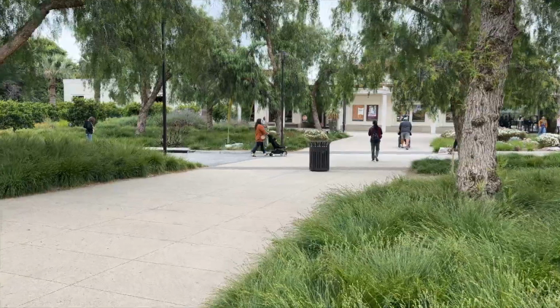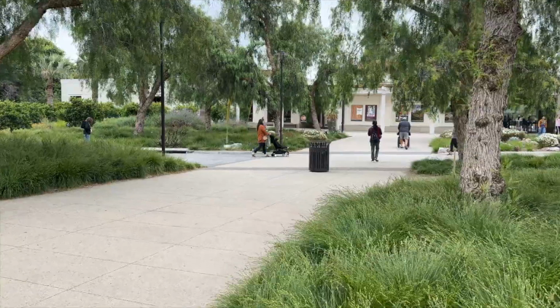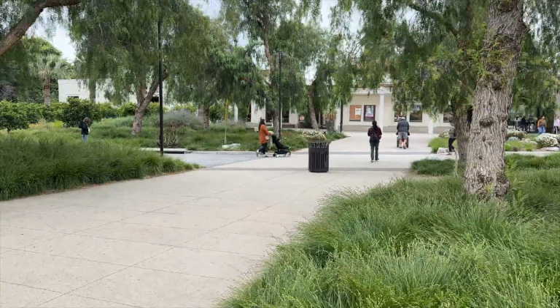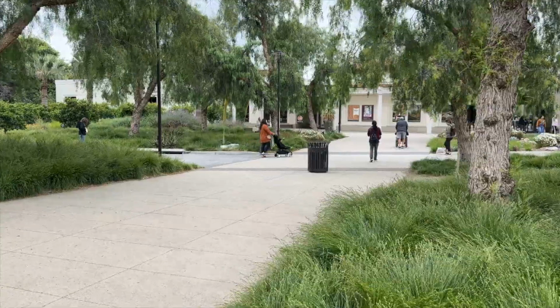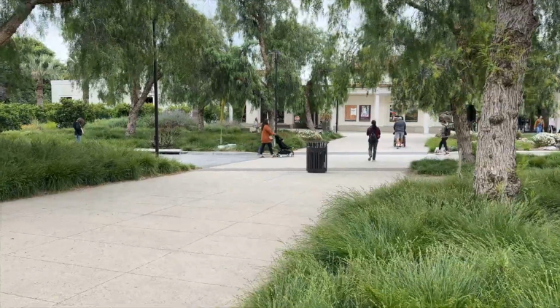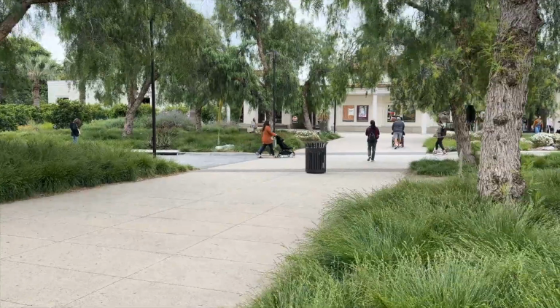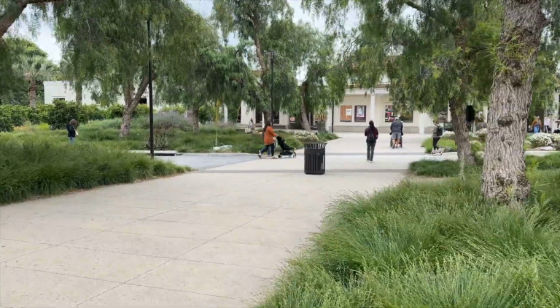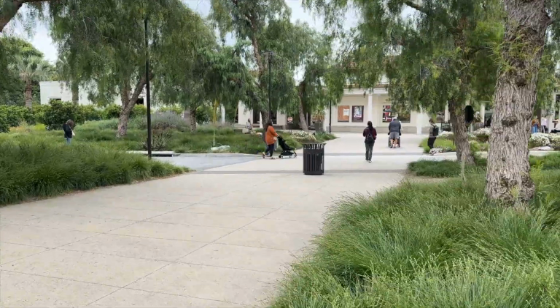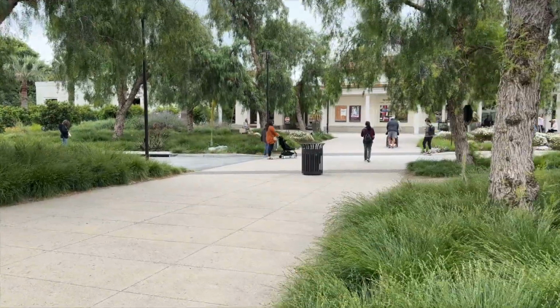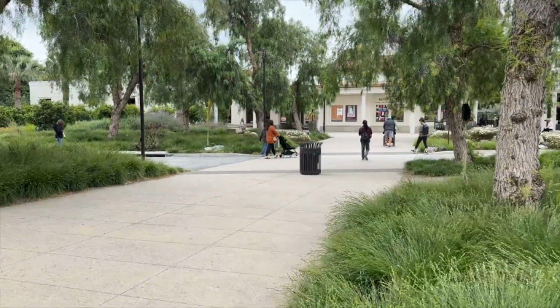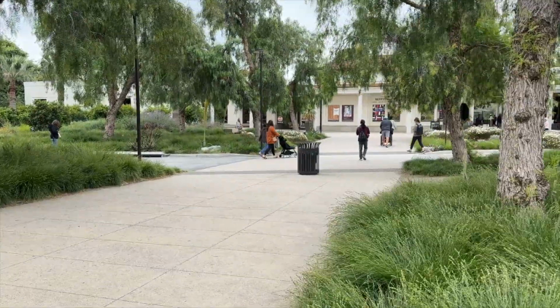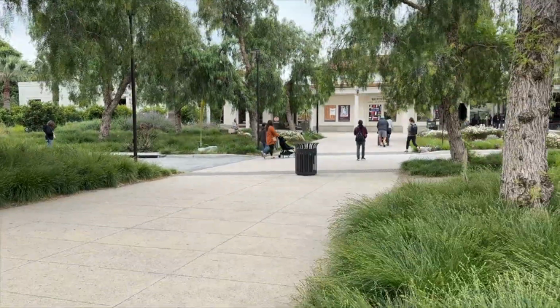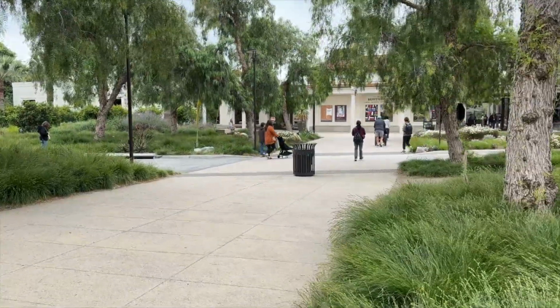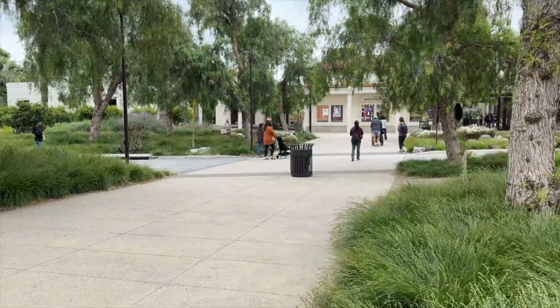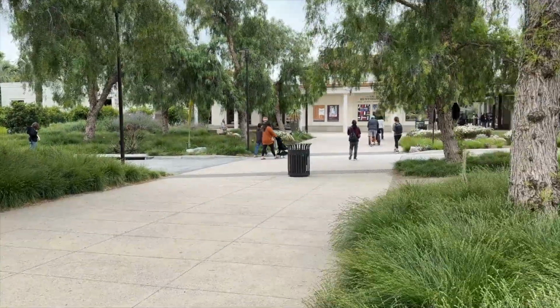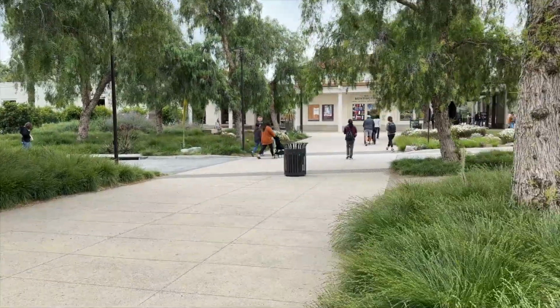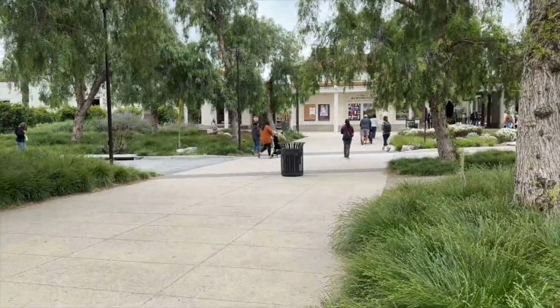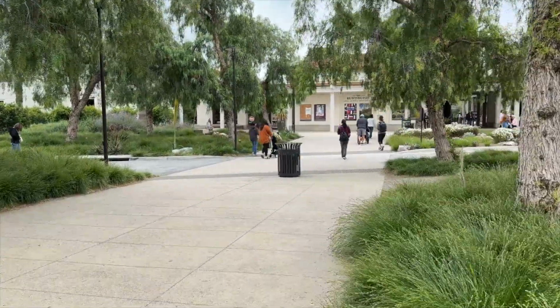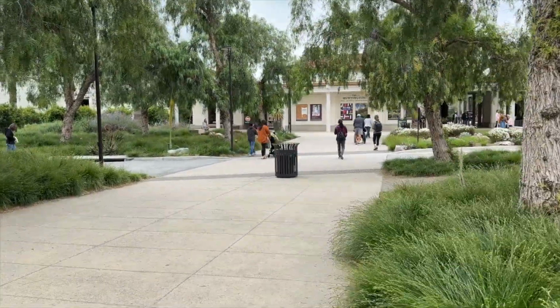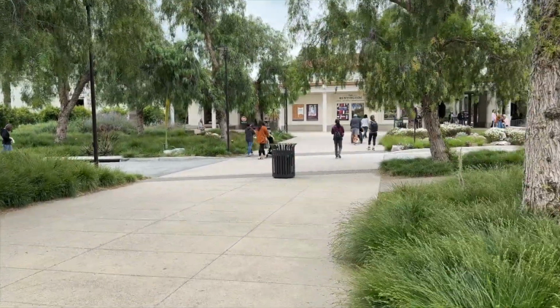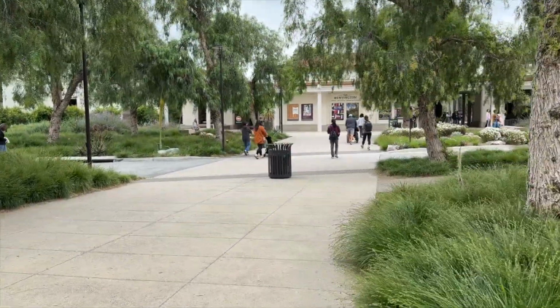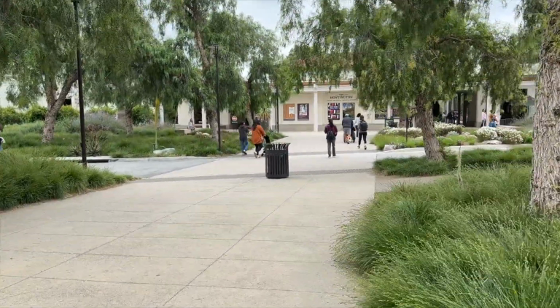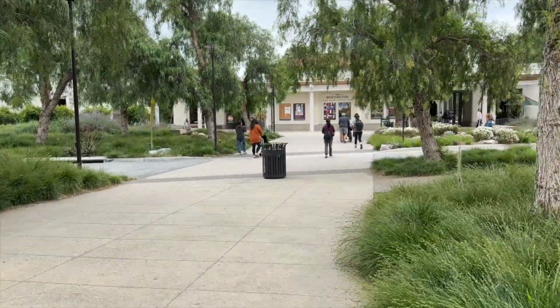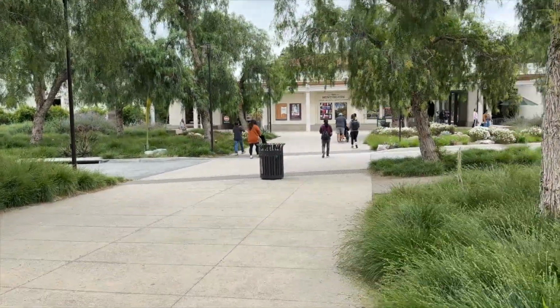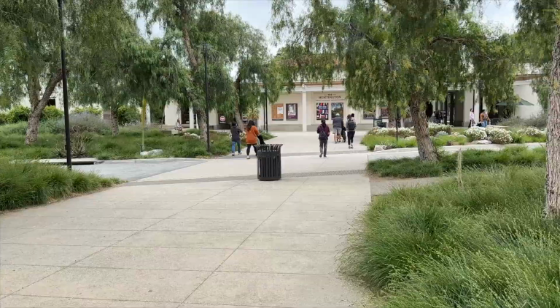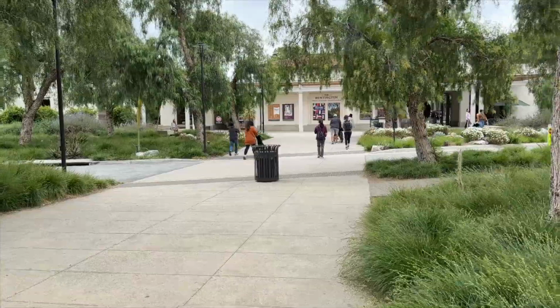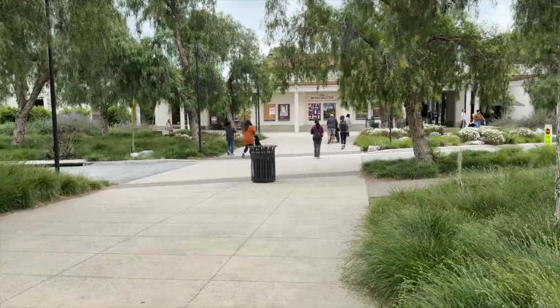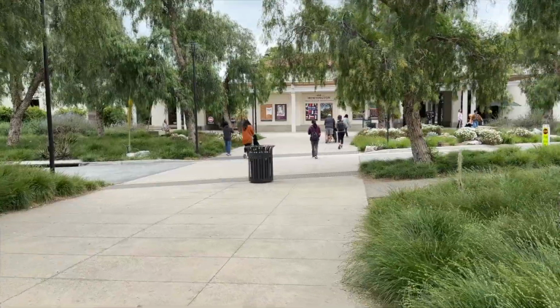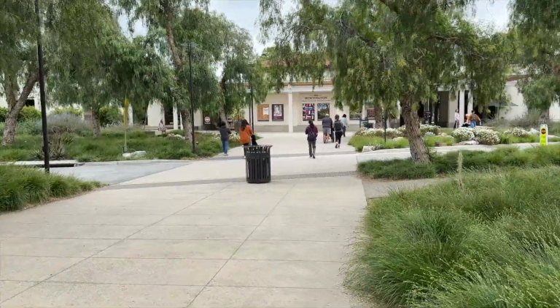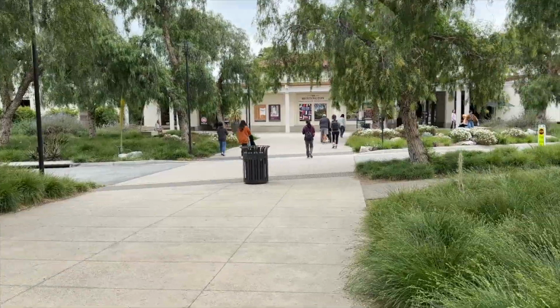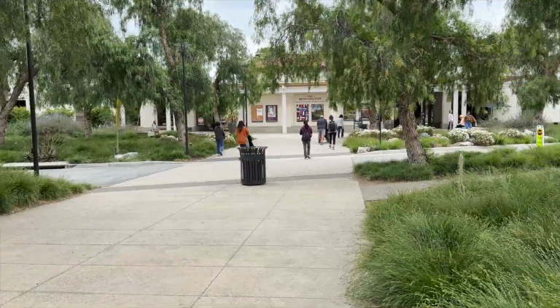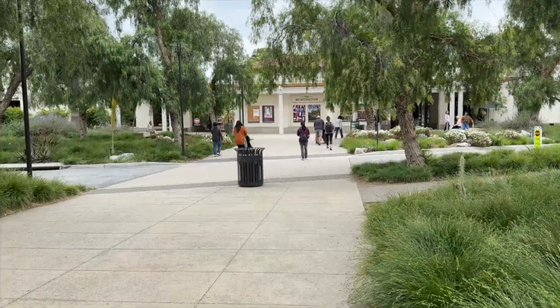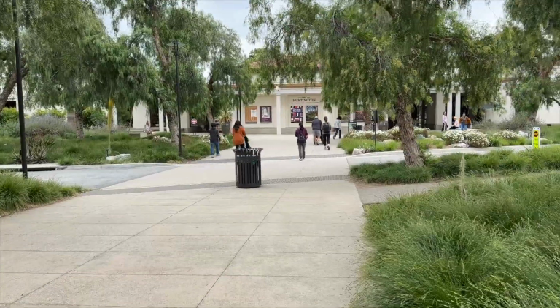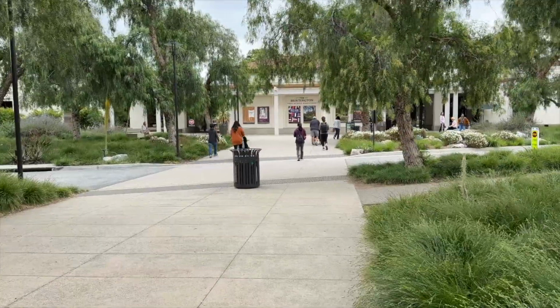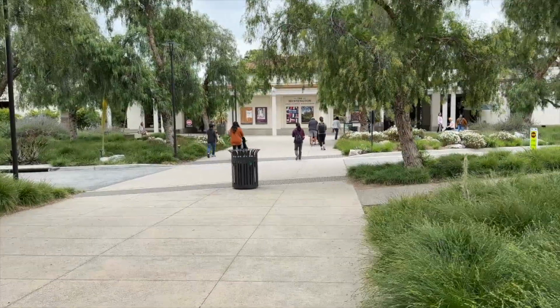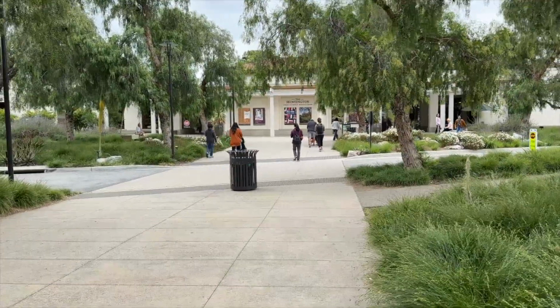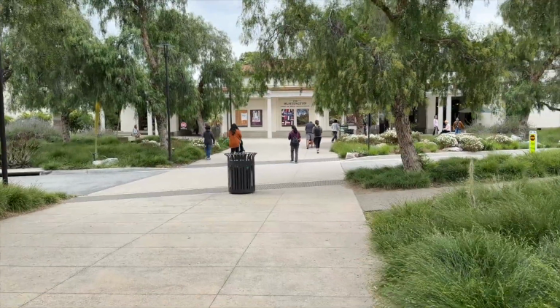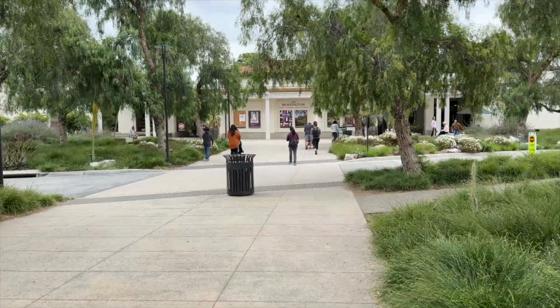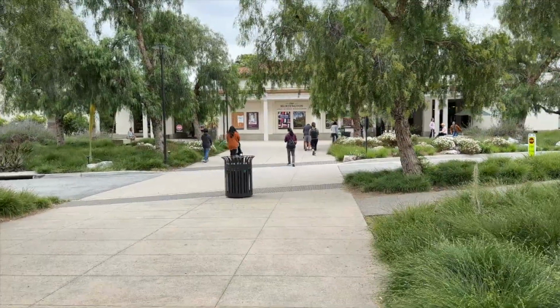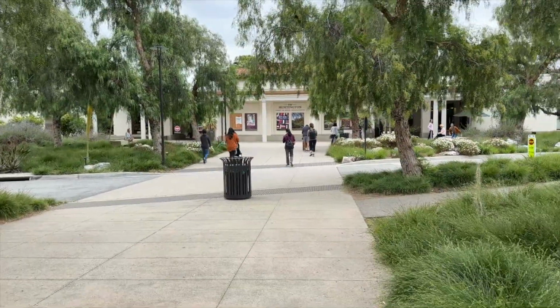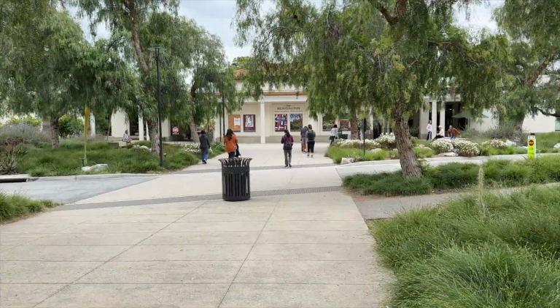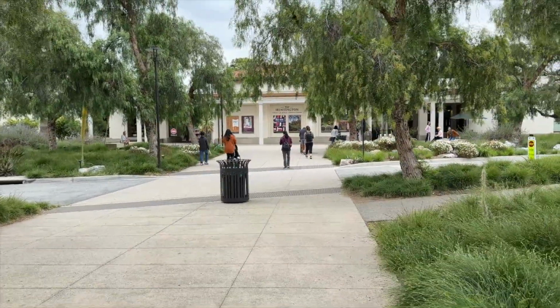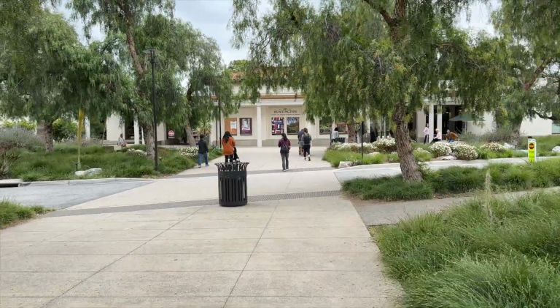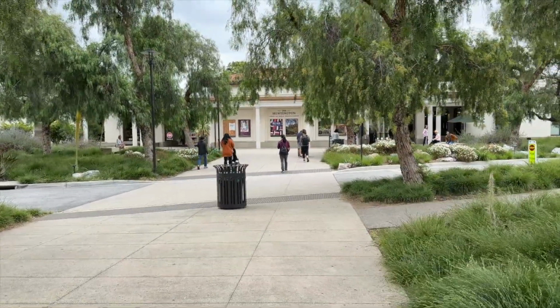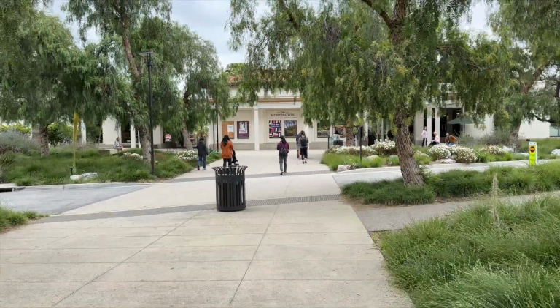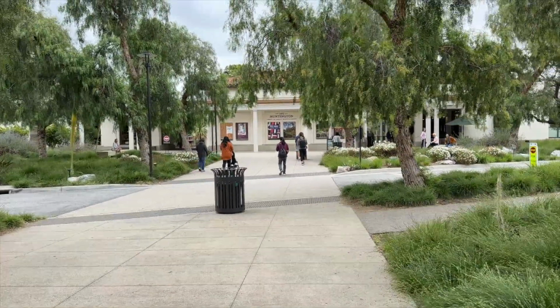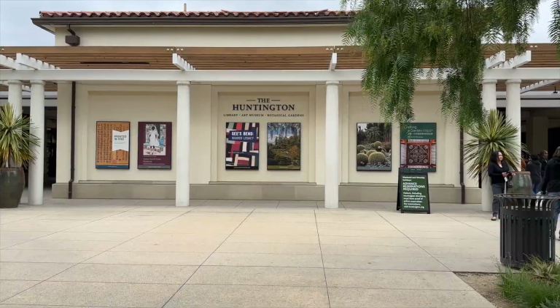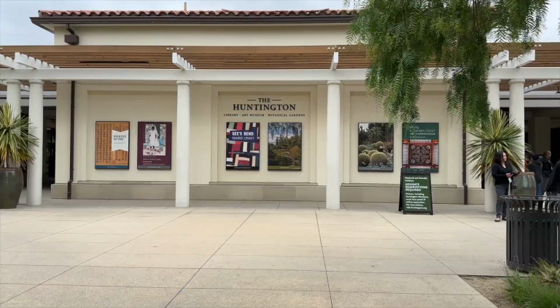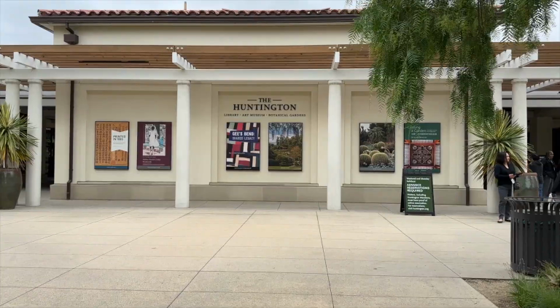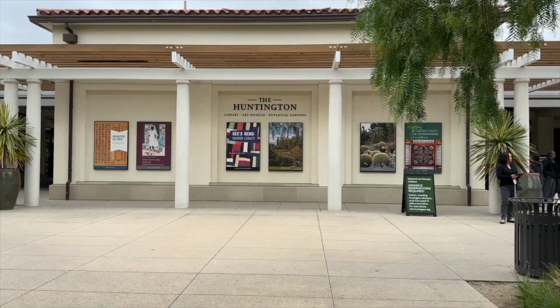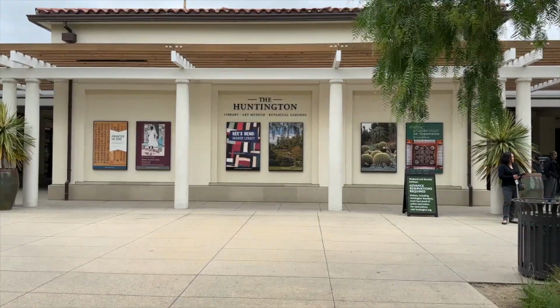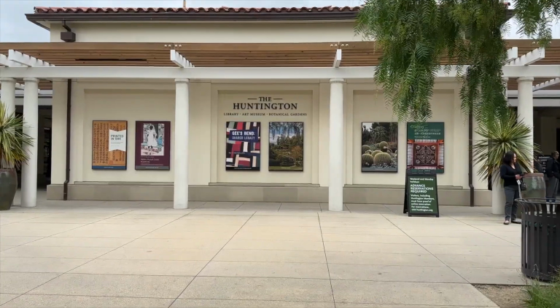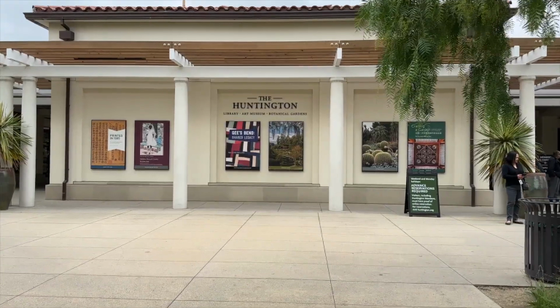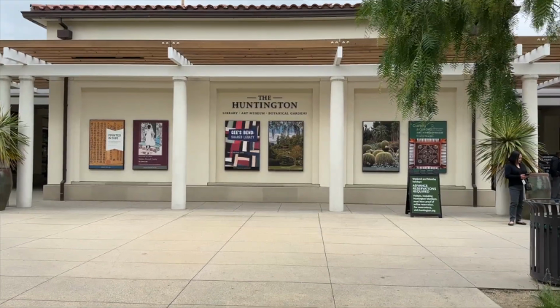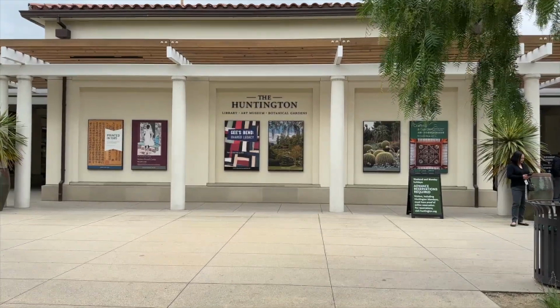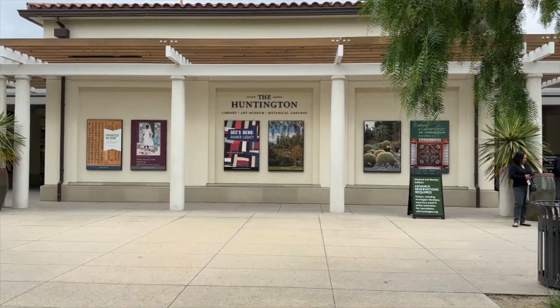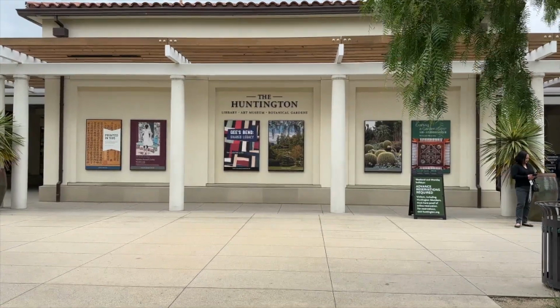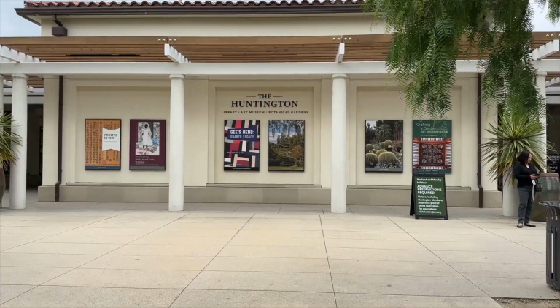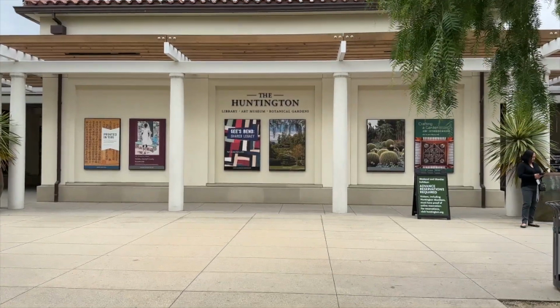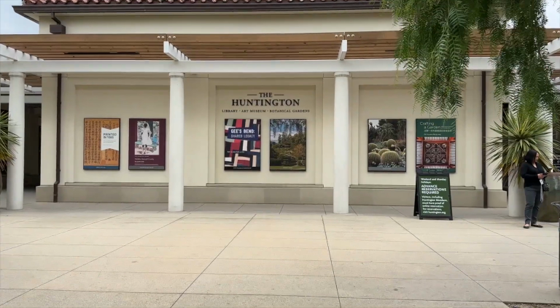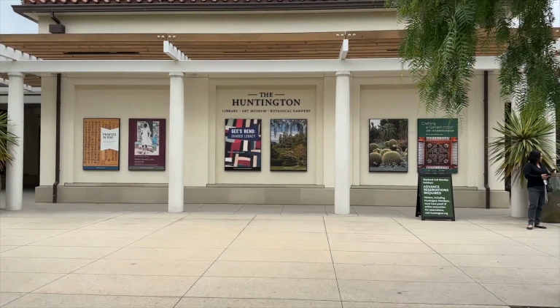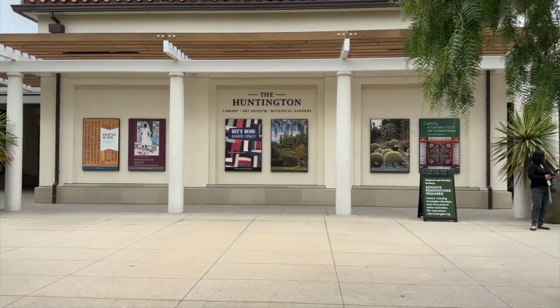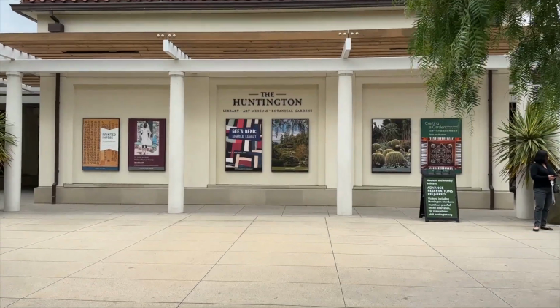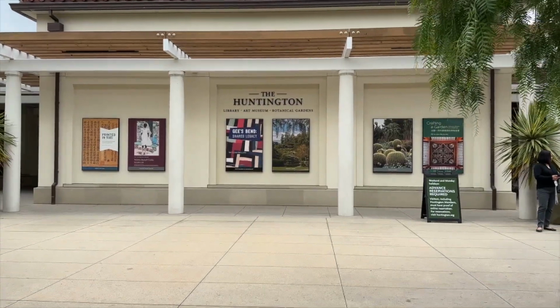Ahead of Mother's Day, I wanted to take my mom to the Huntington Library, Art Museum, and Botanical Garden.